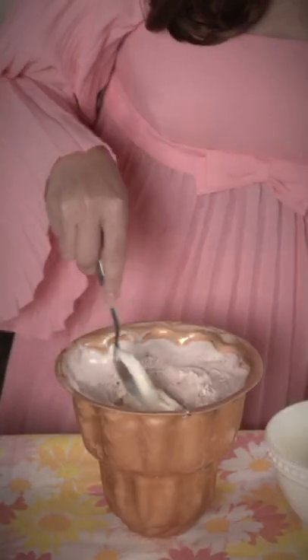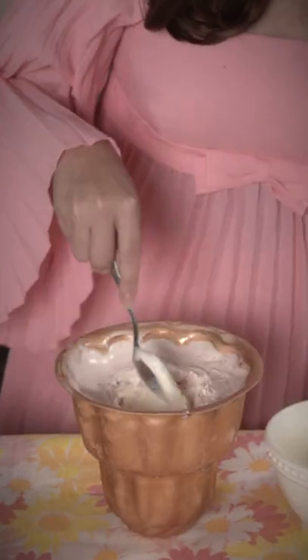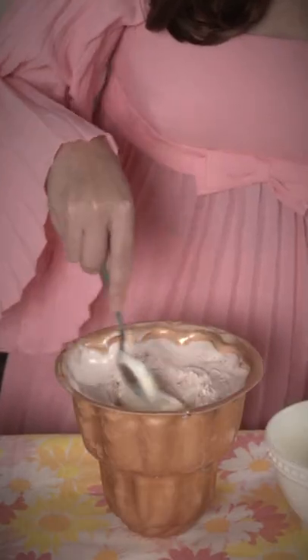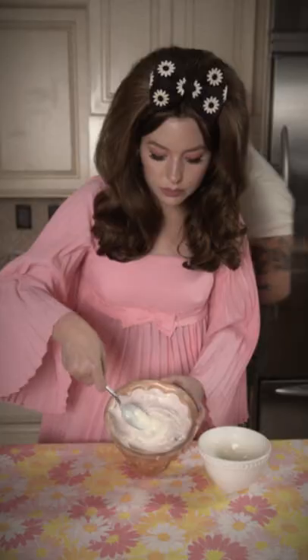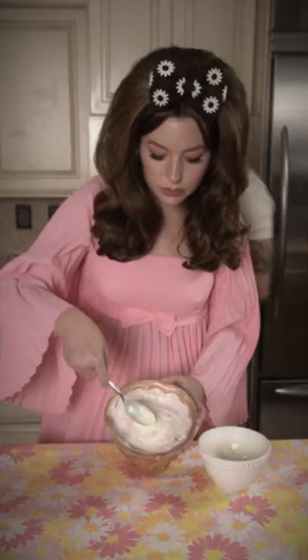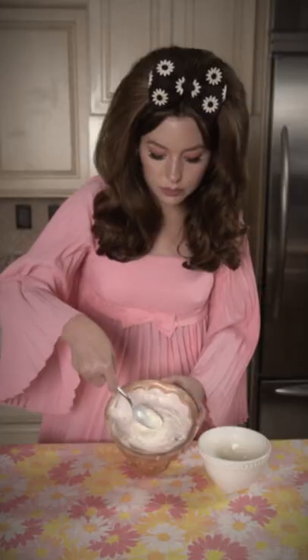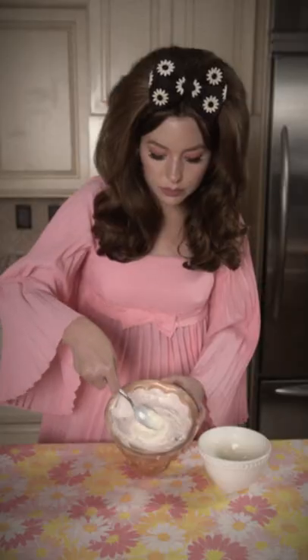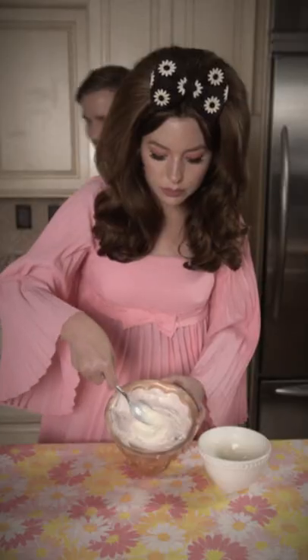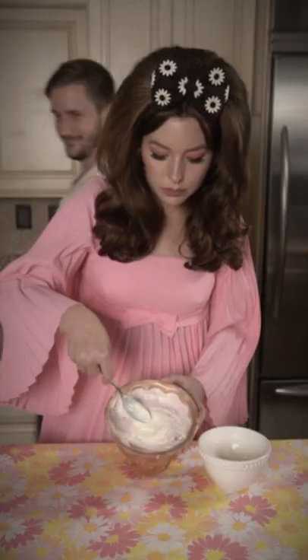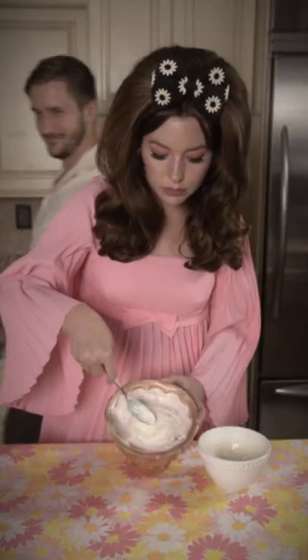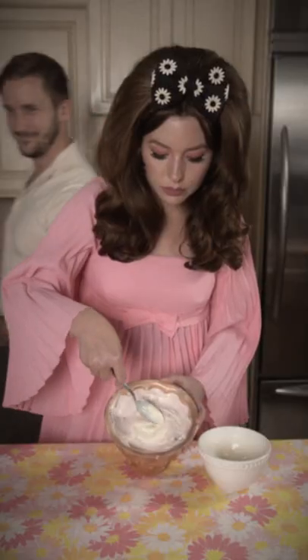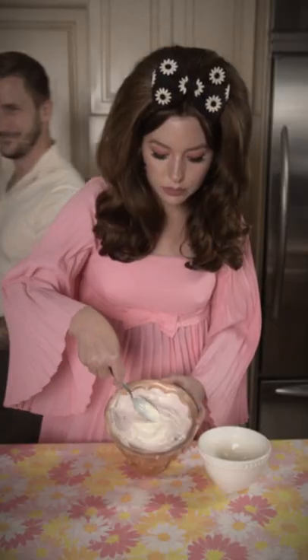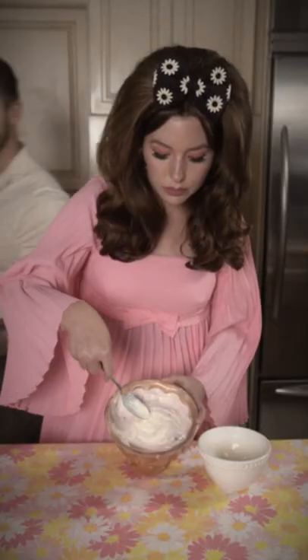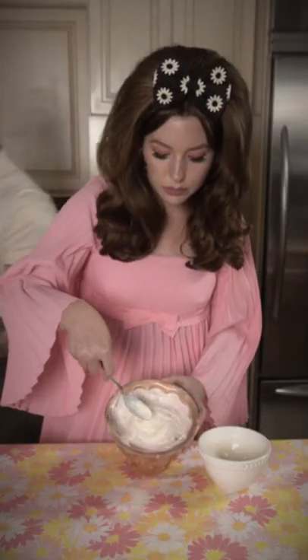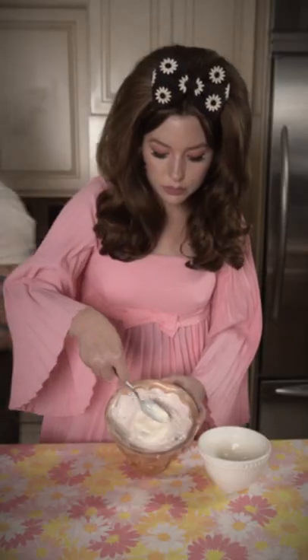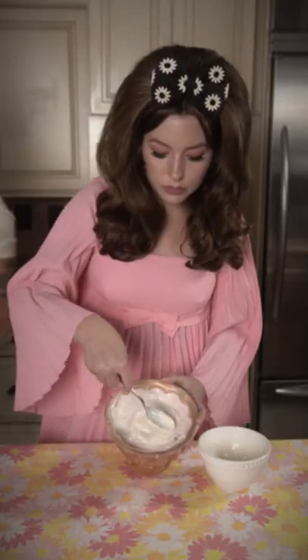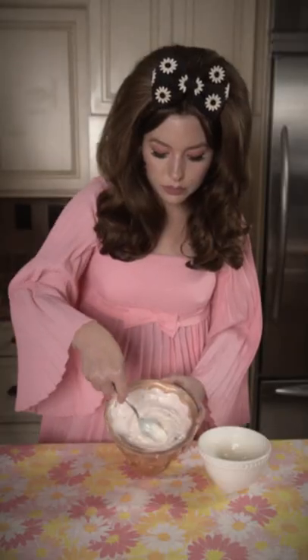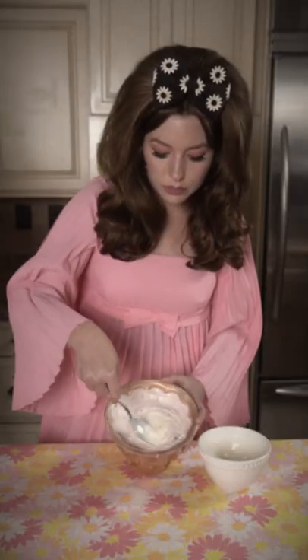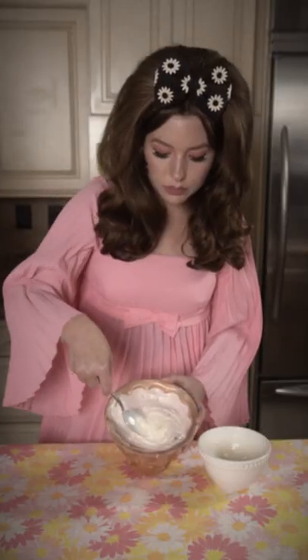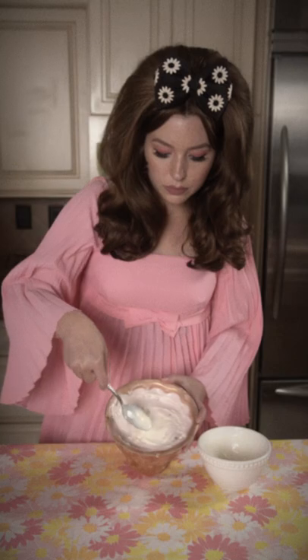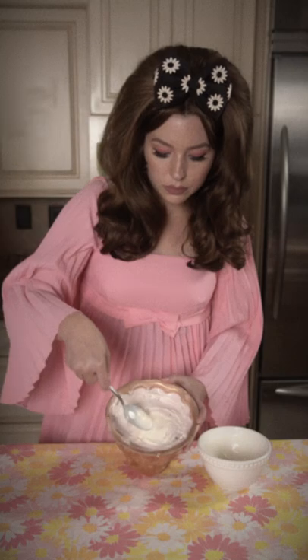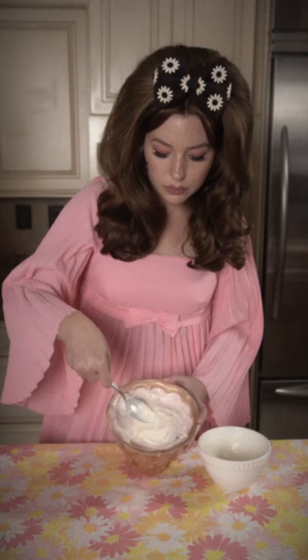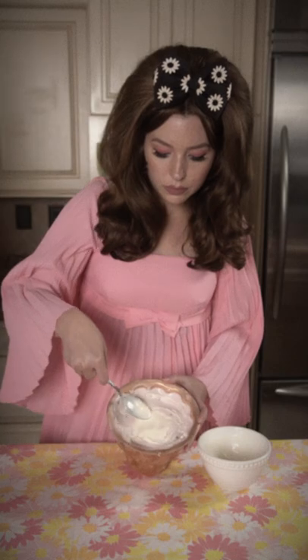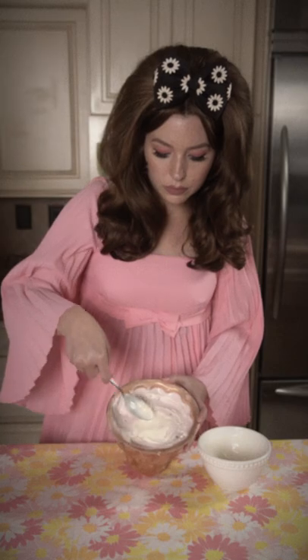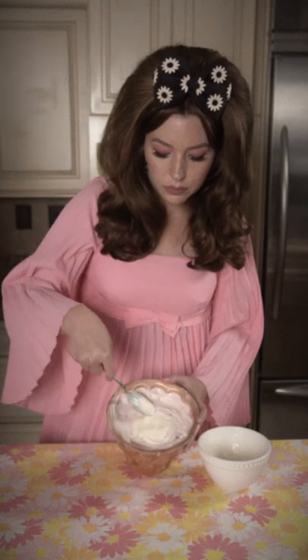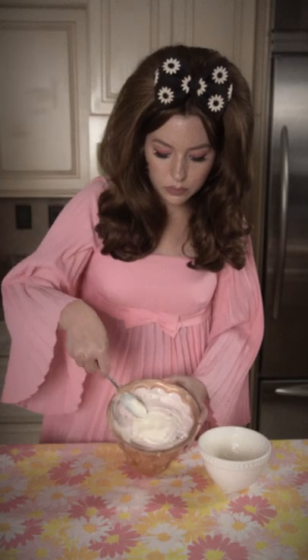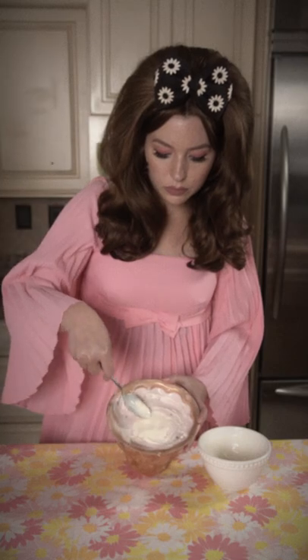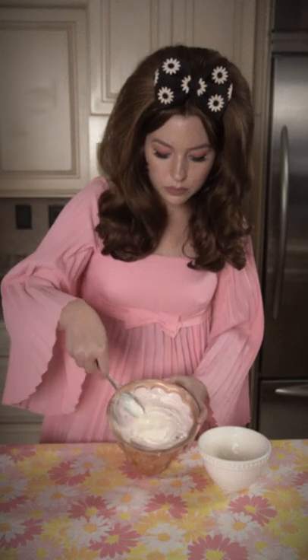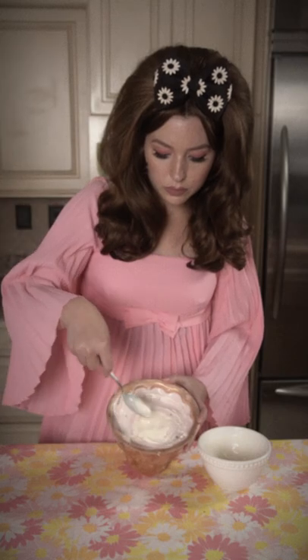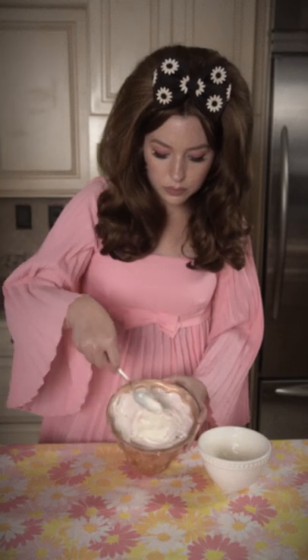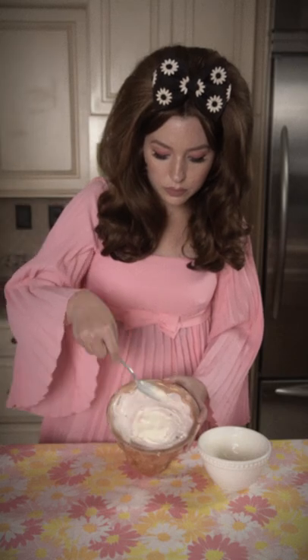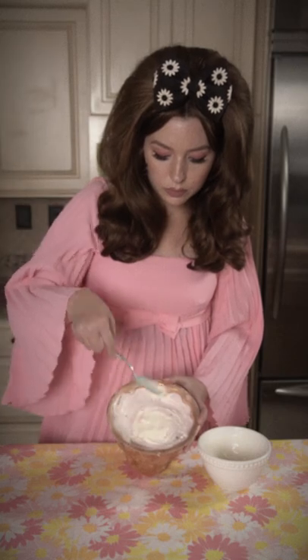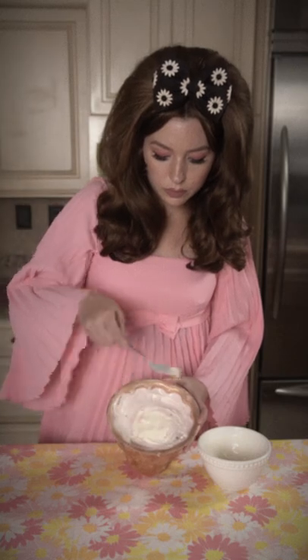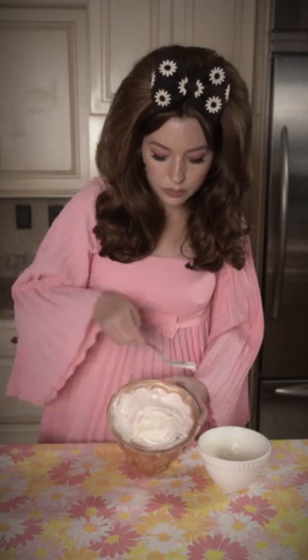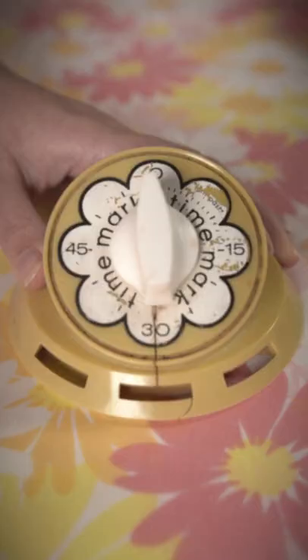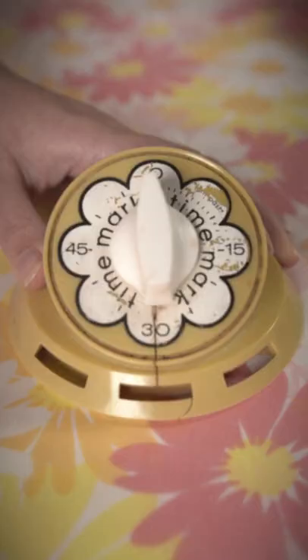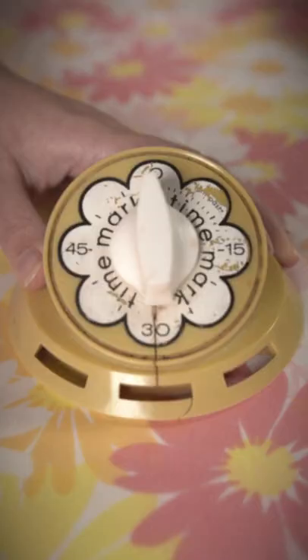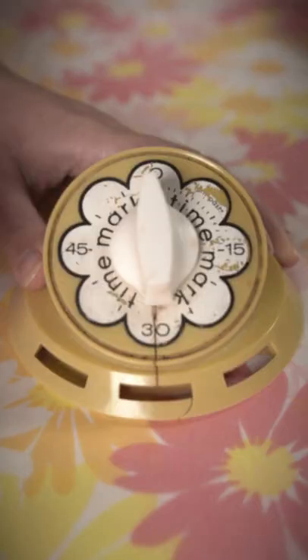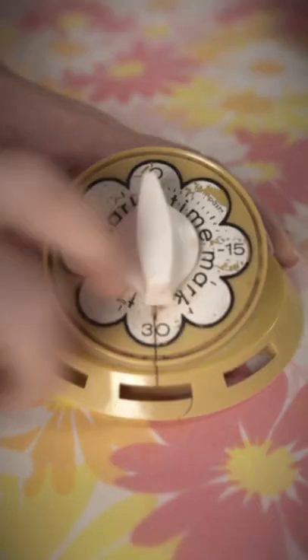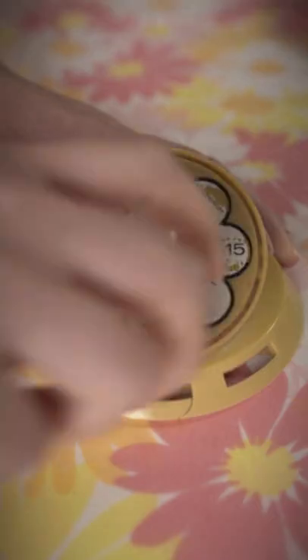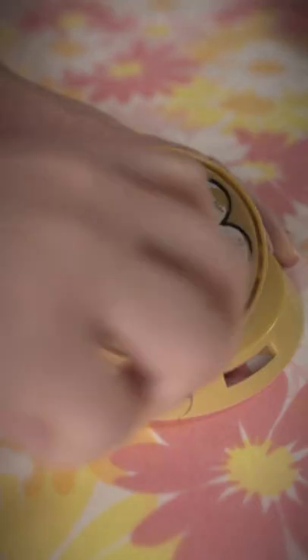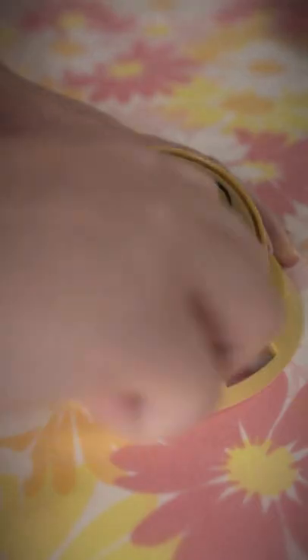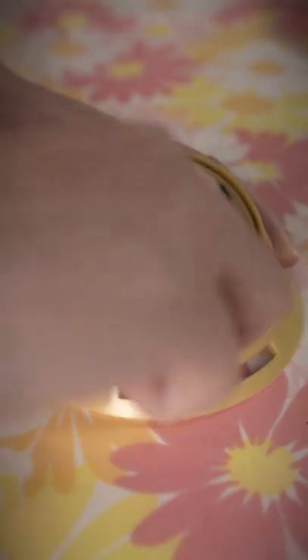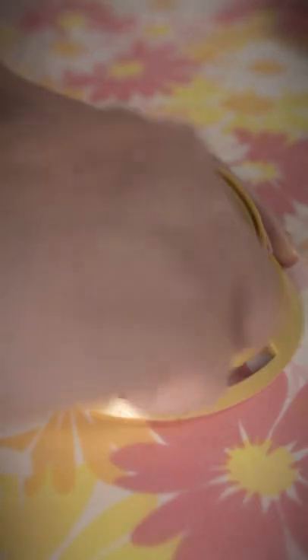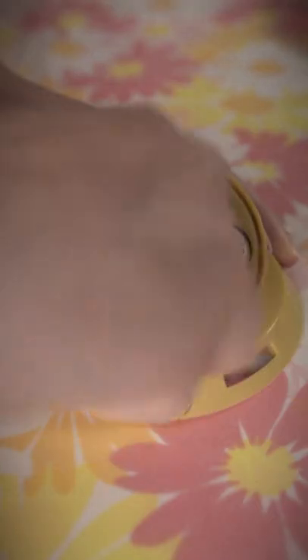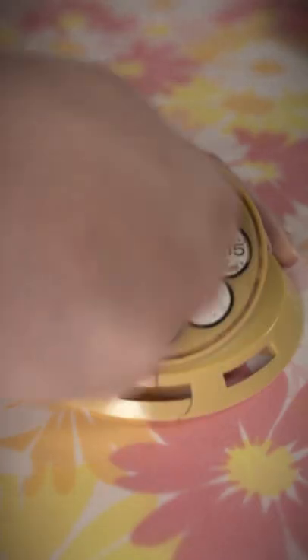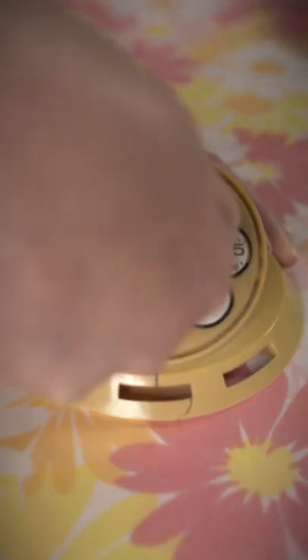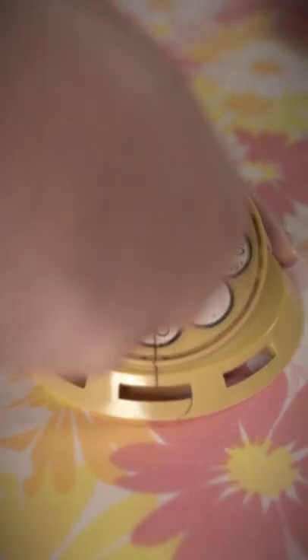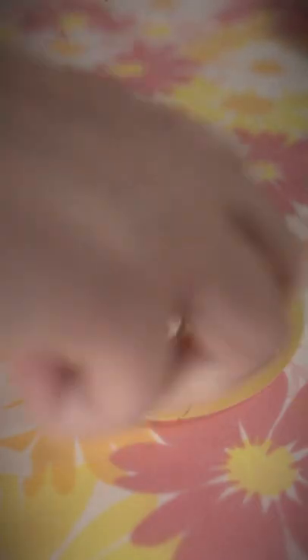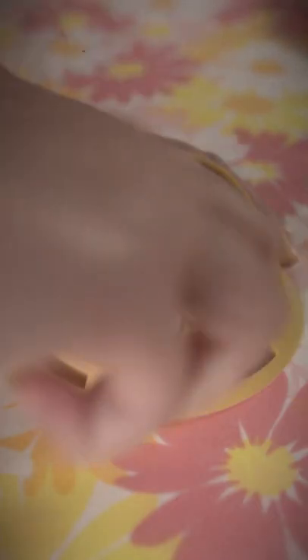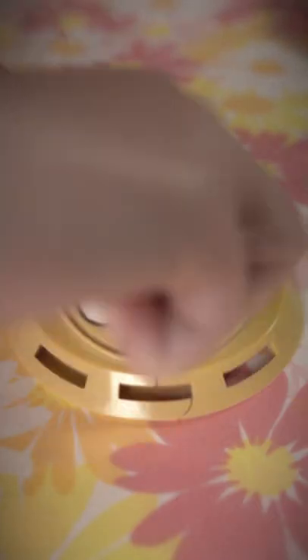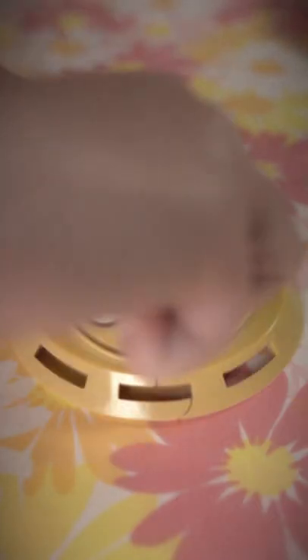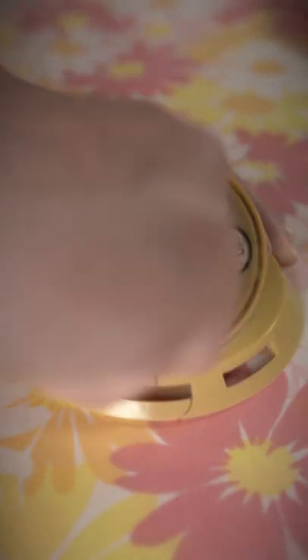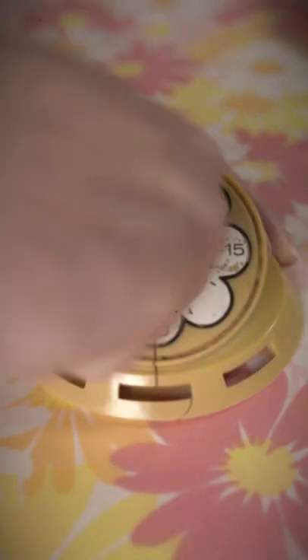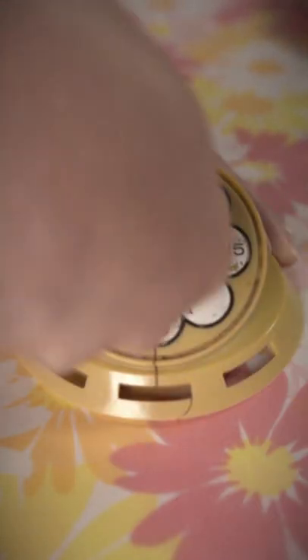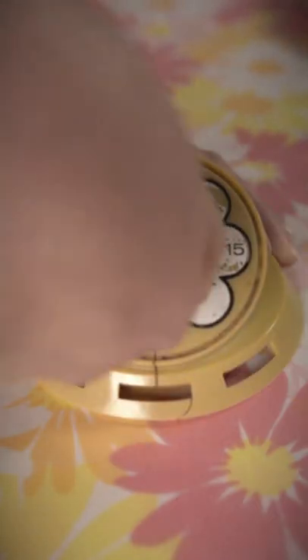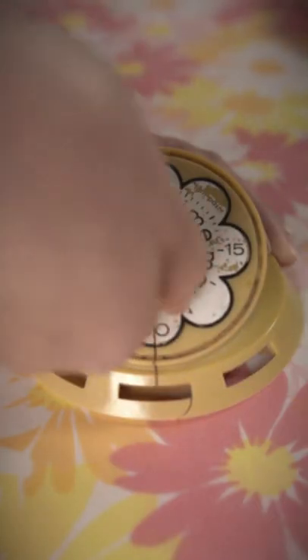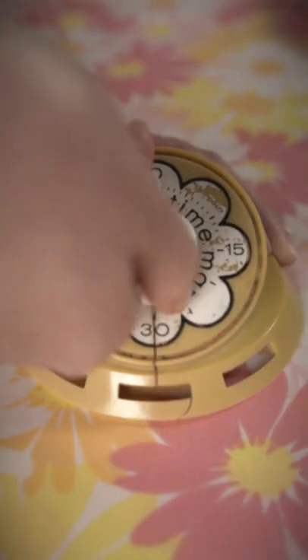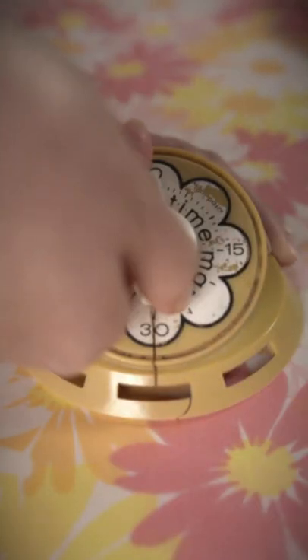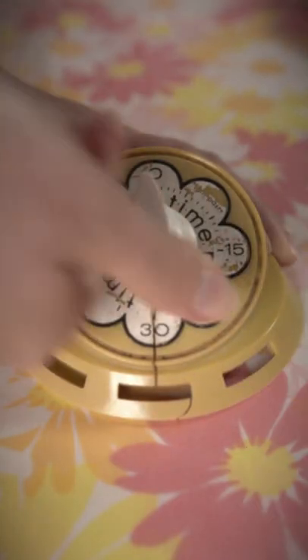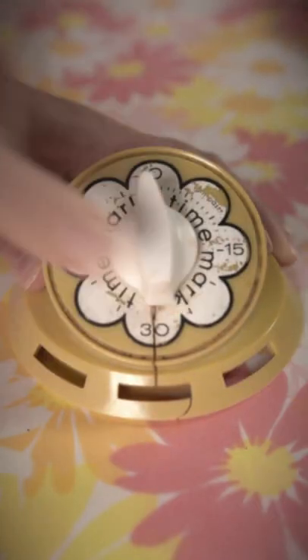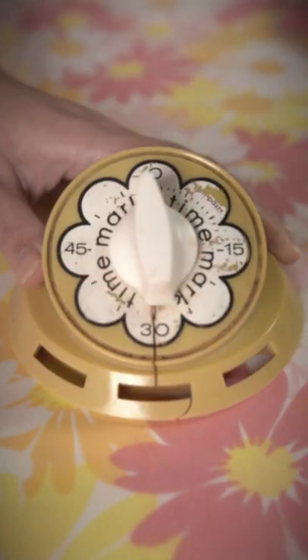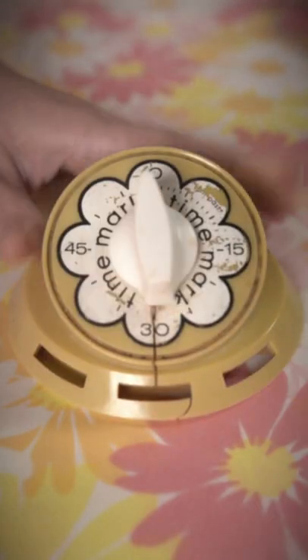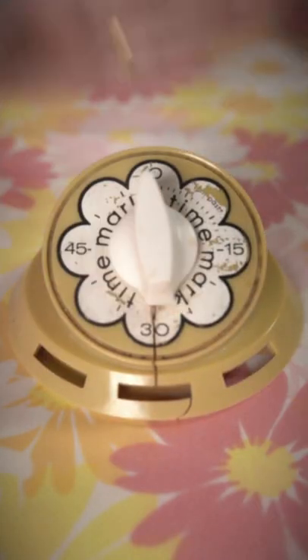That looks scrumptious. Now allow to freeze for another one to three hours.